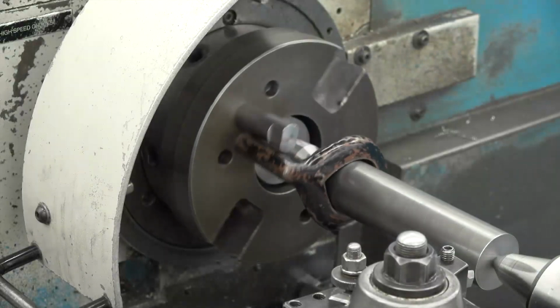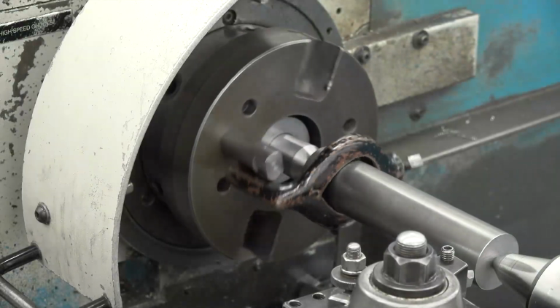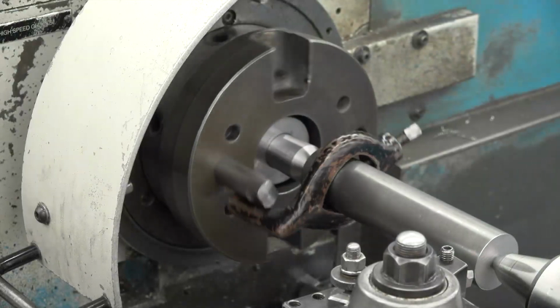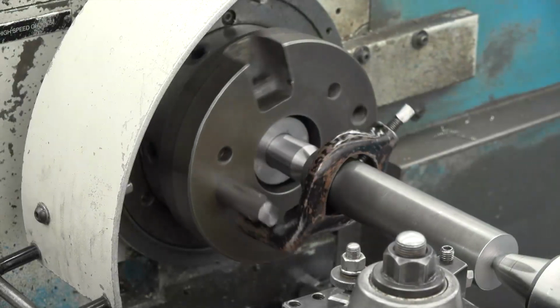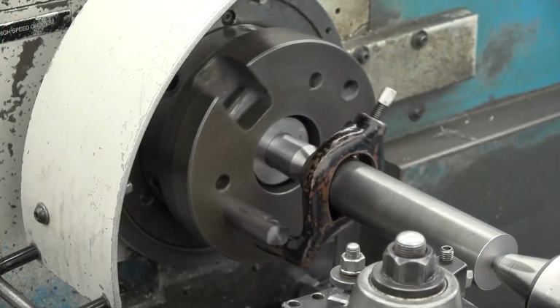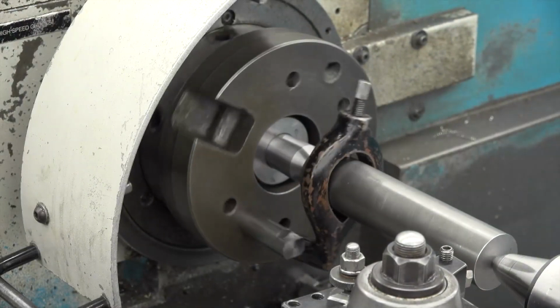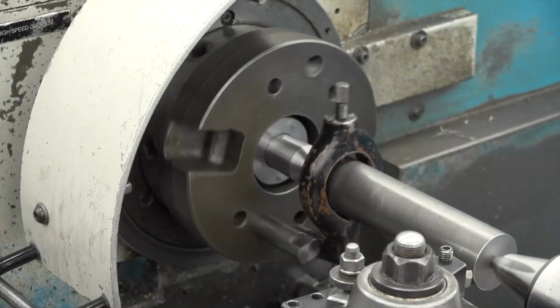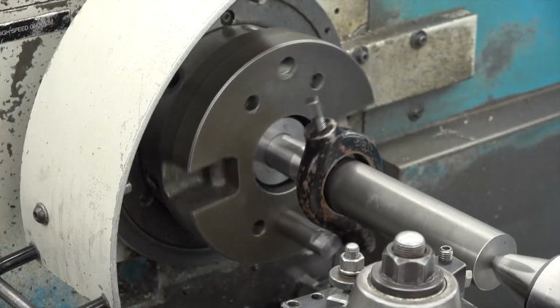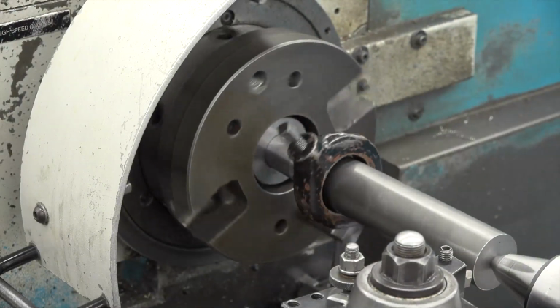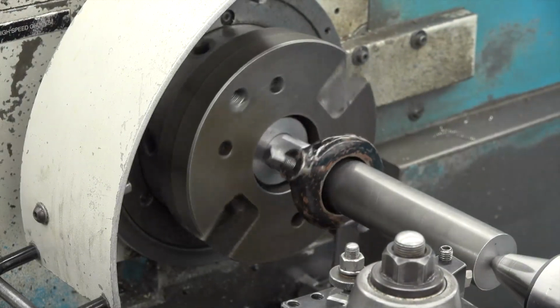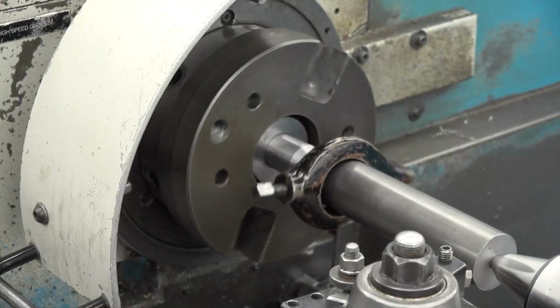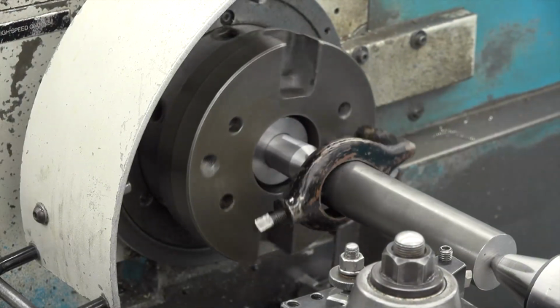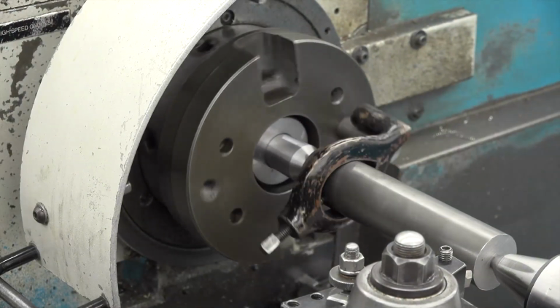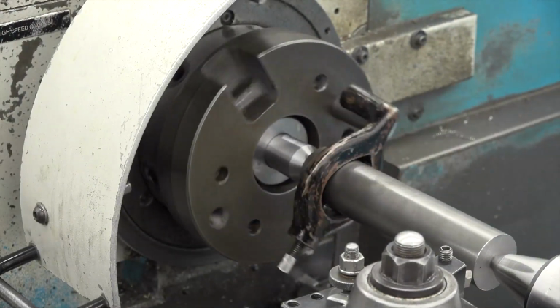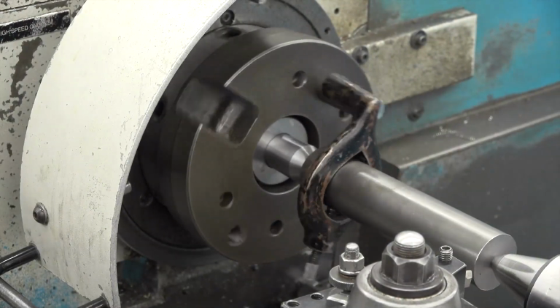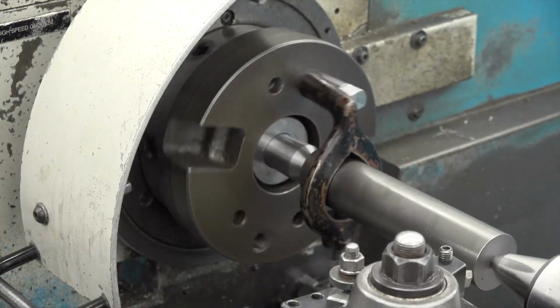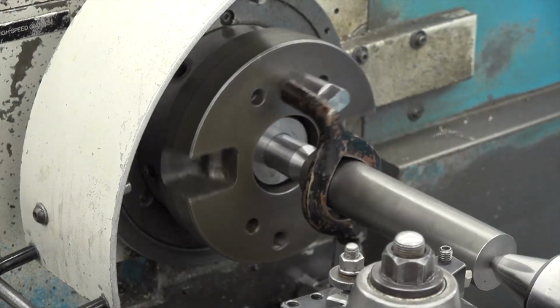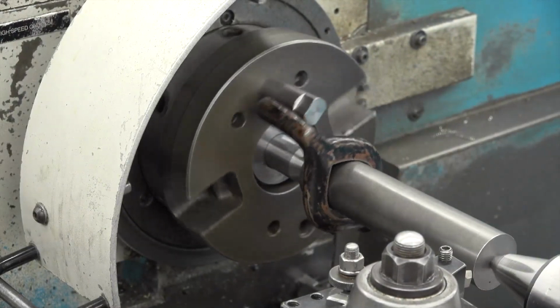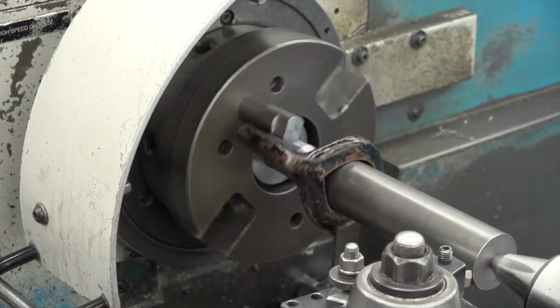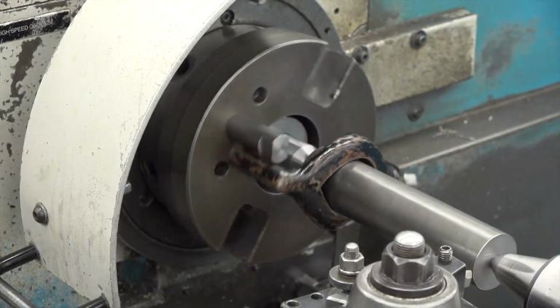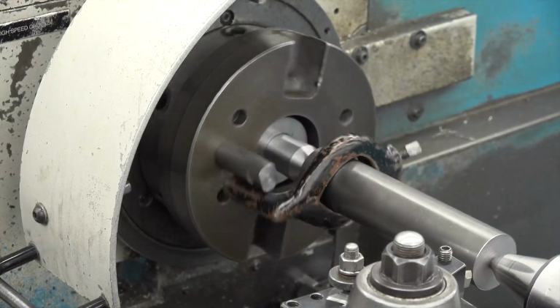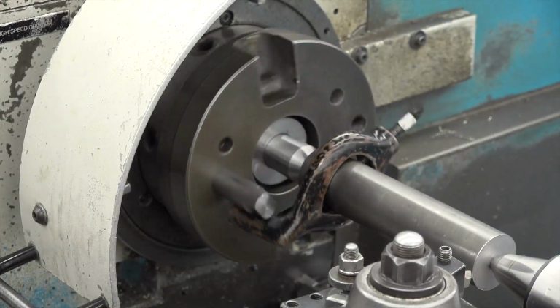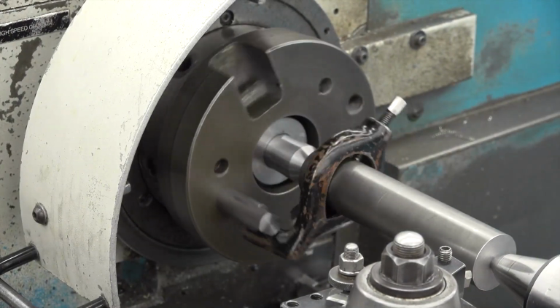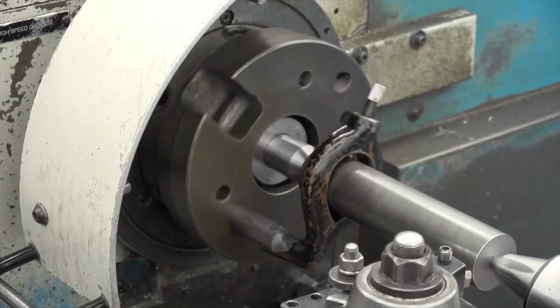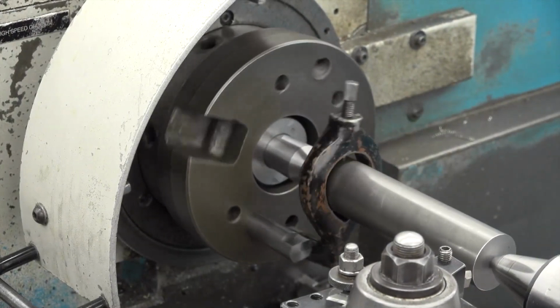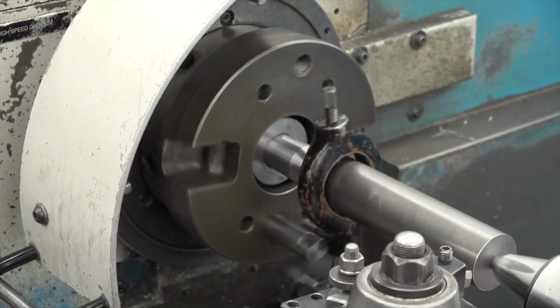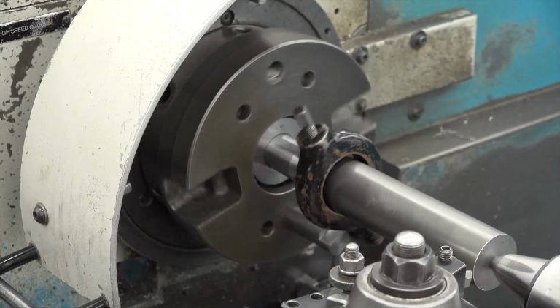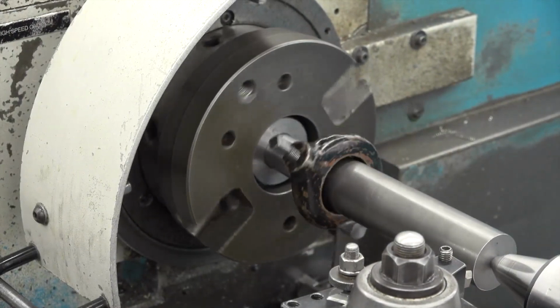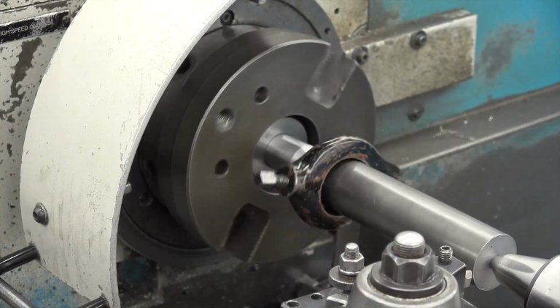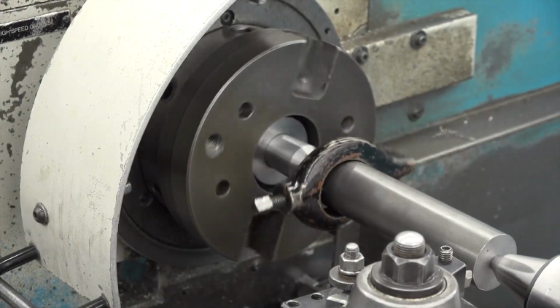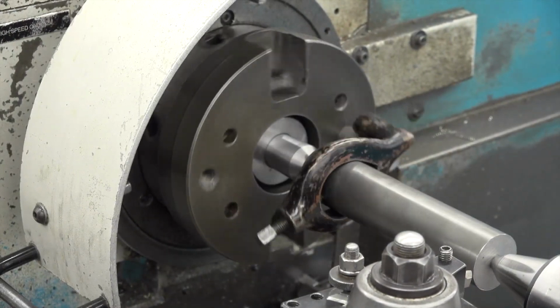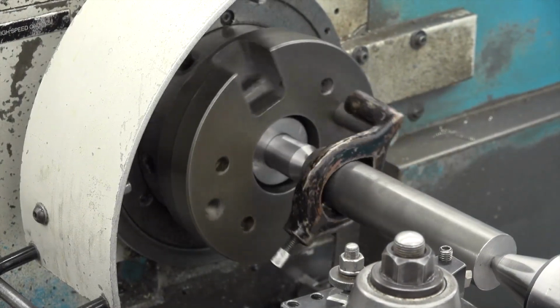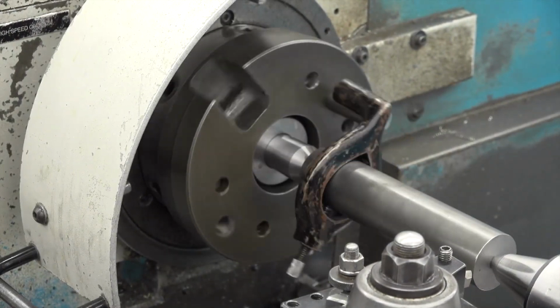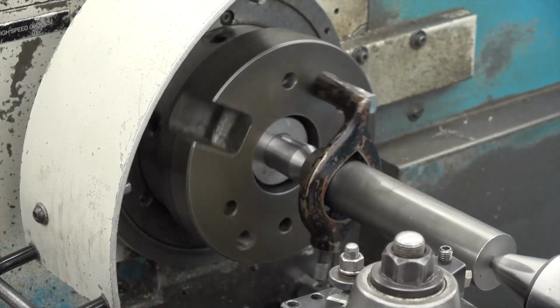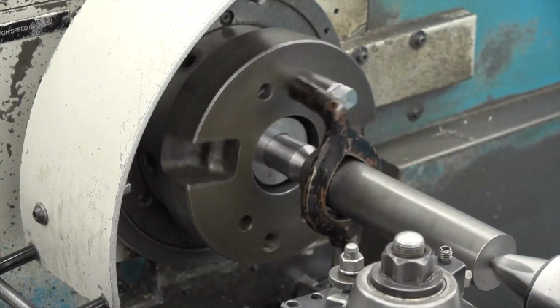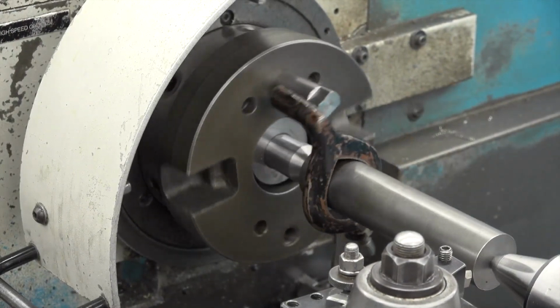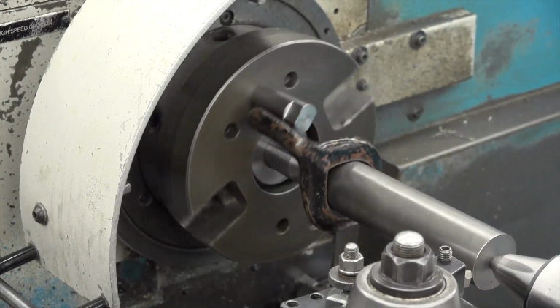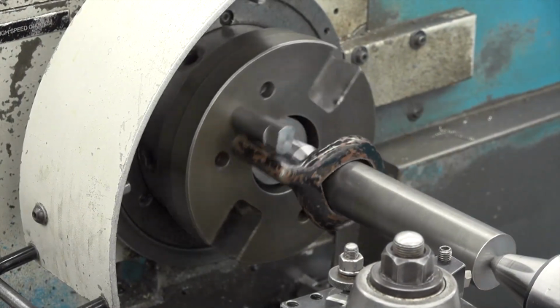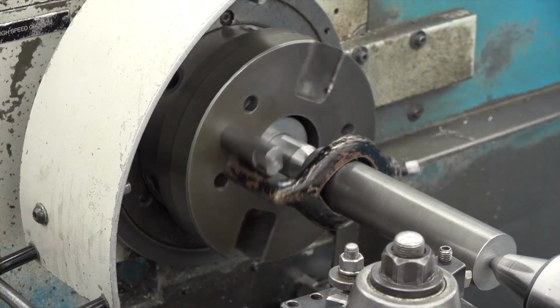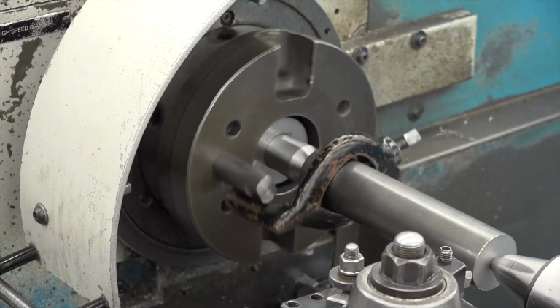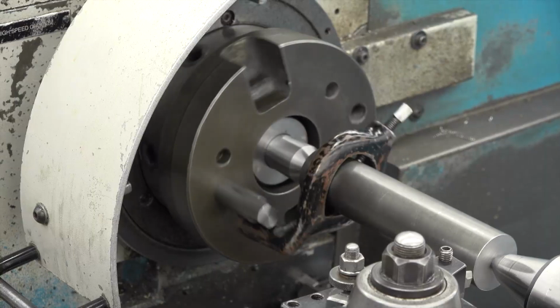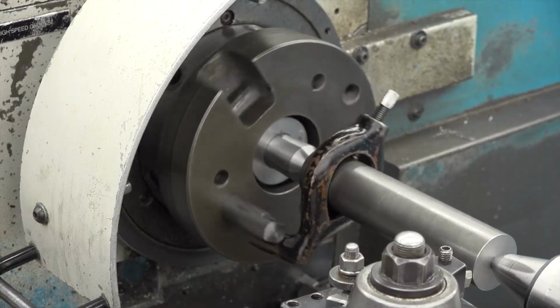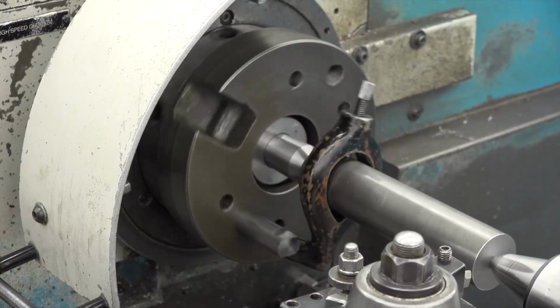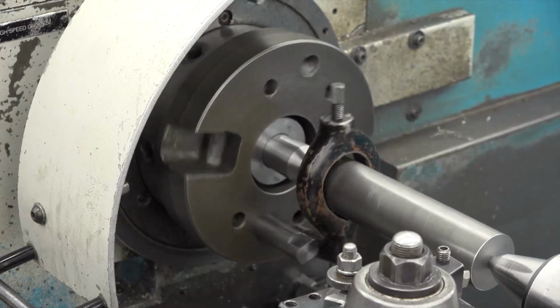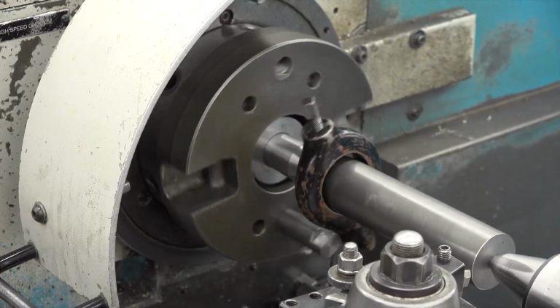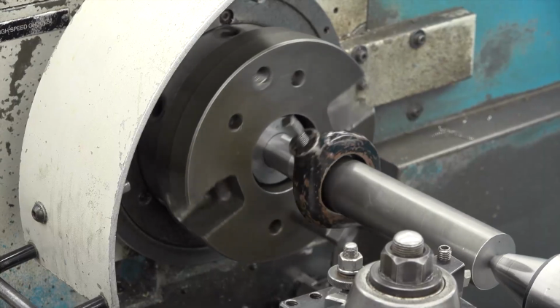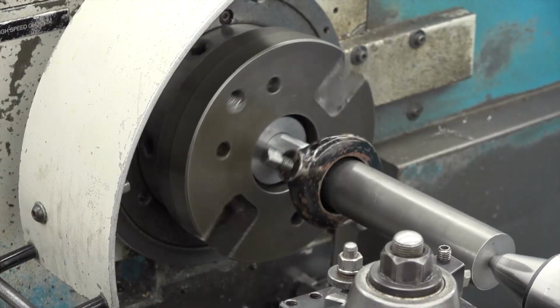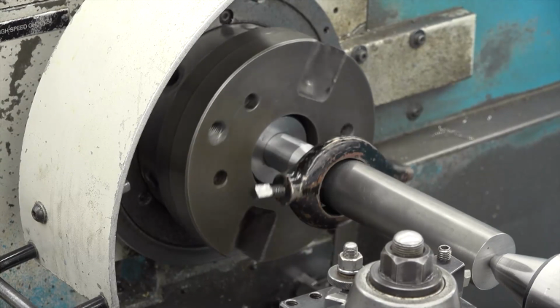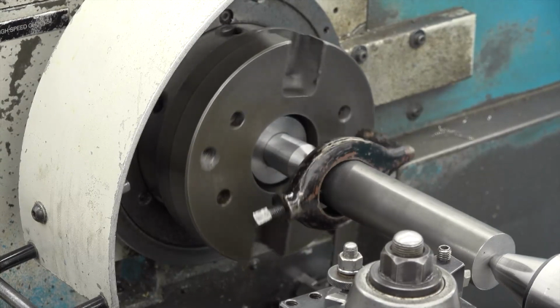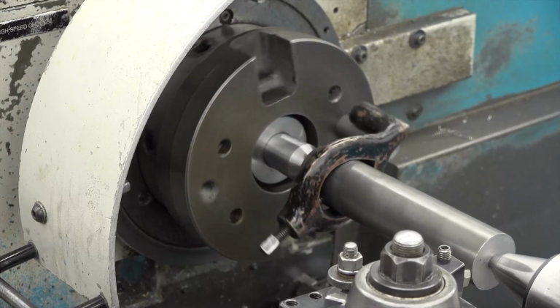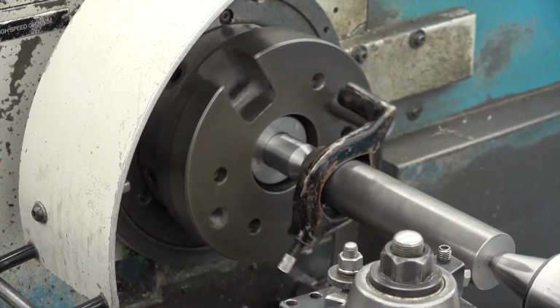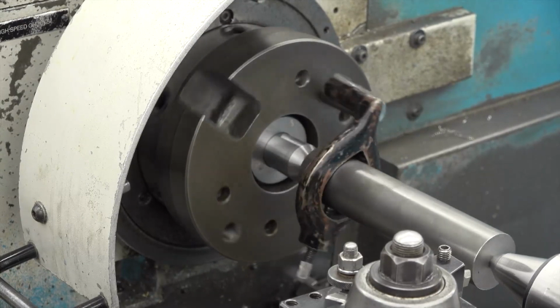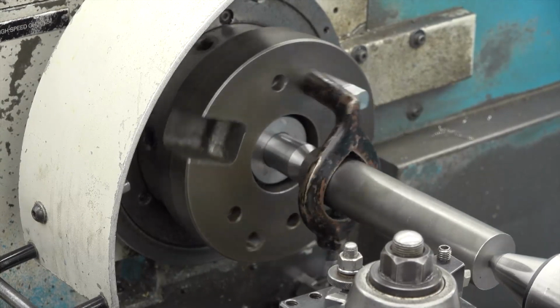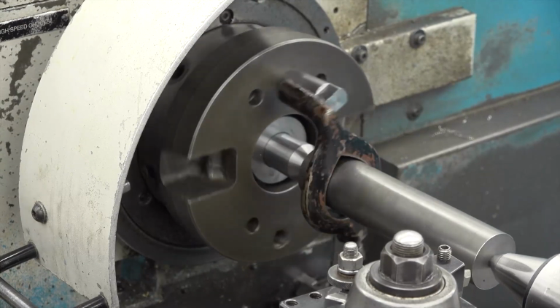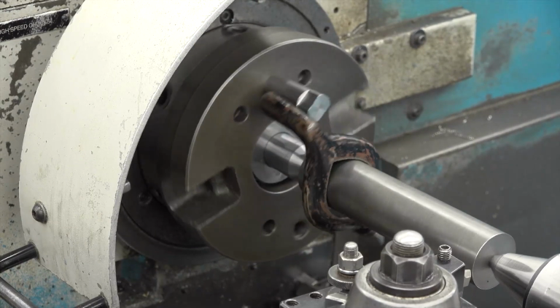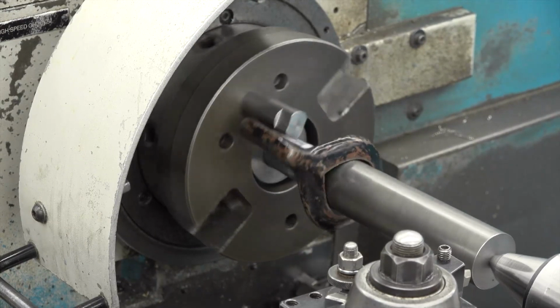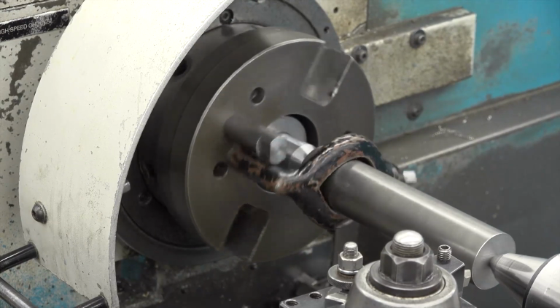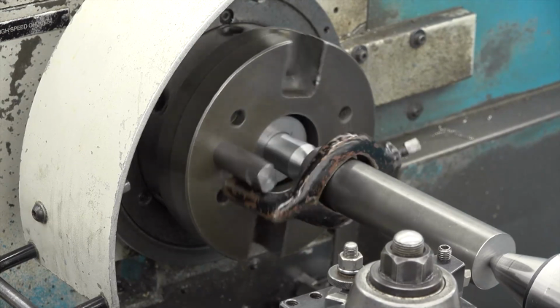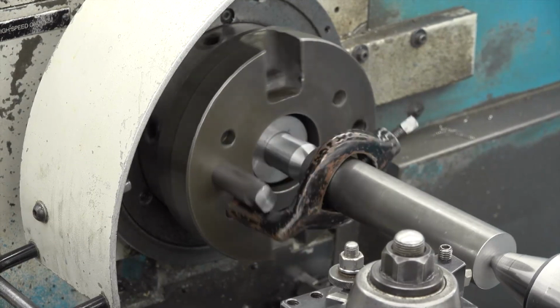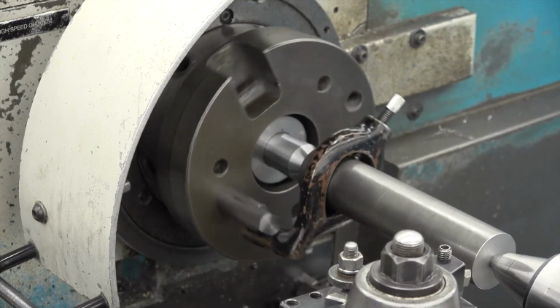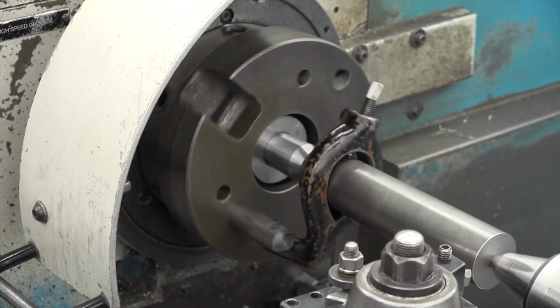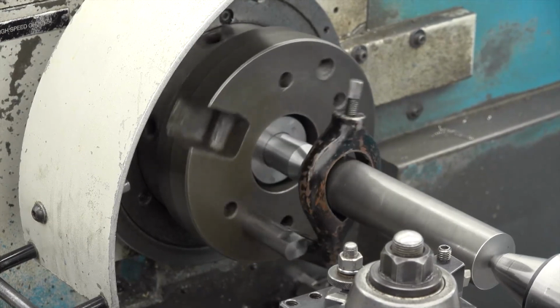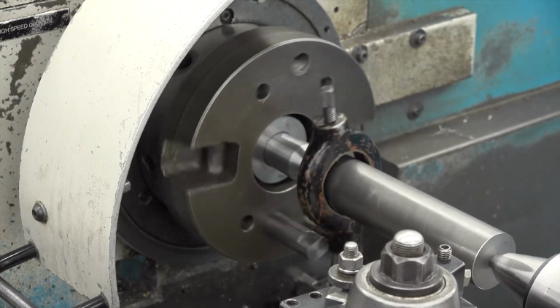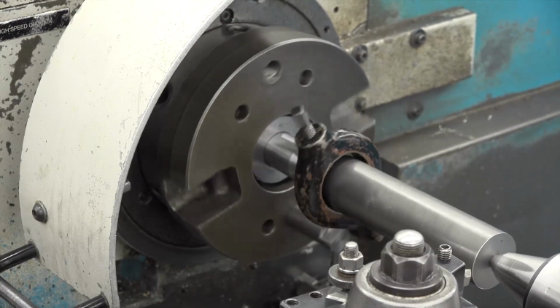Now you can begin your project. As you work, you should periodically check the tailstock center adjustment. You've finished this video on turning between centers.